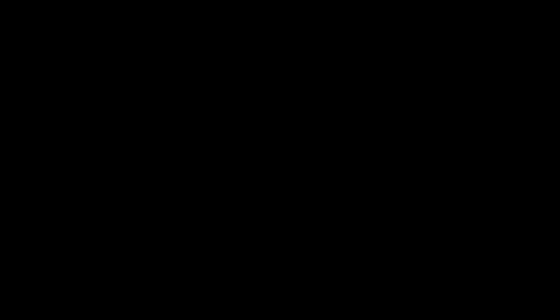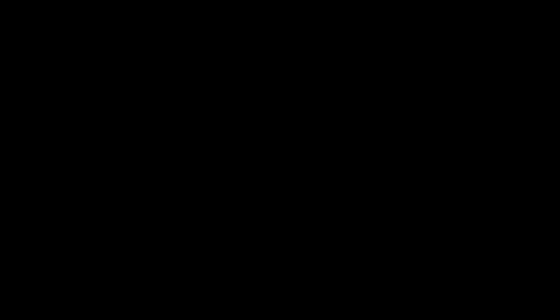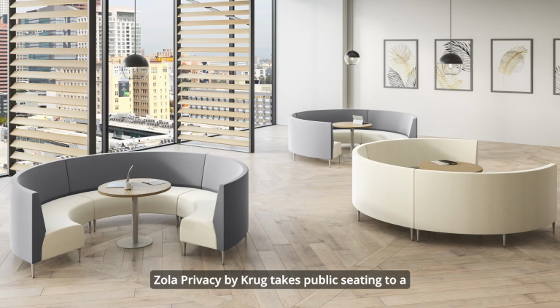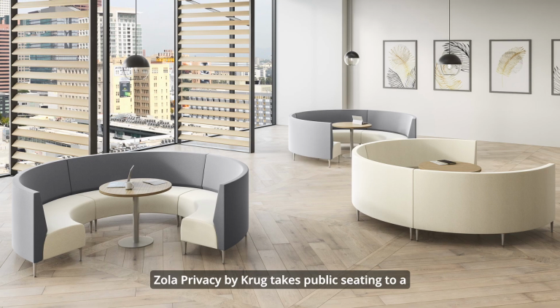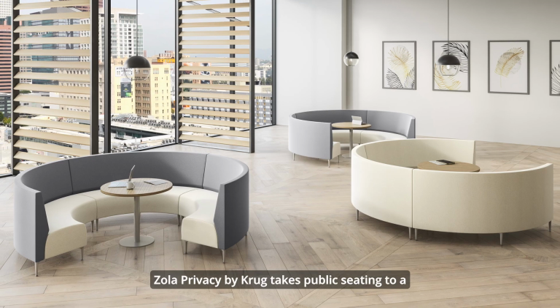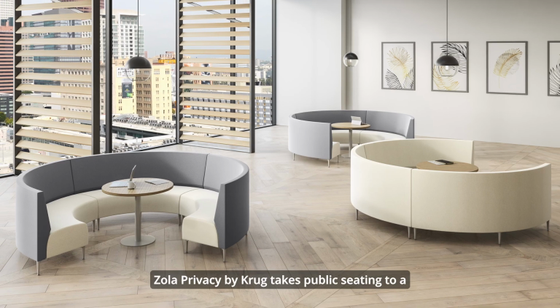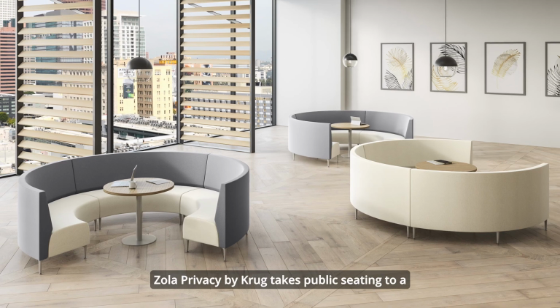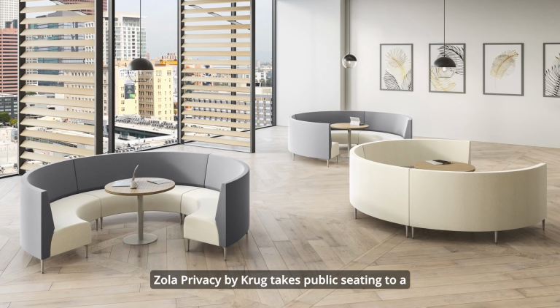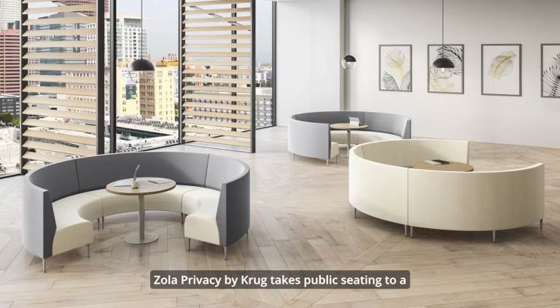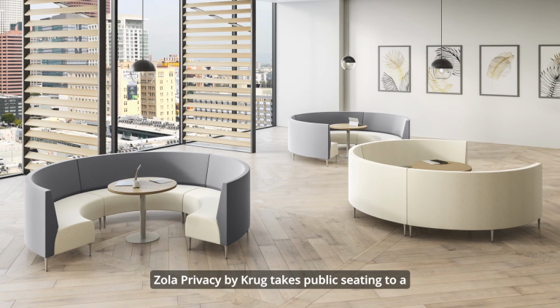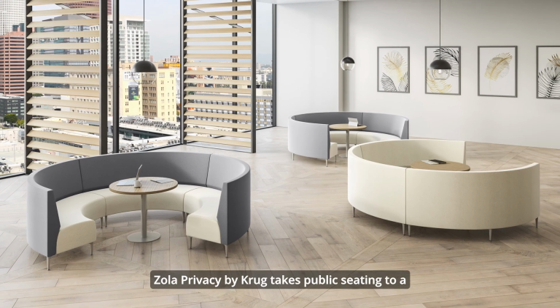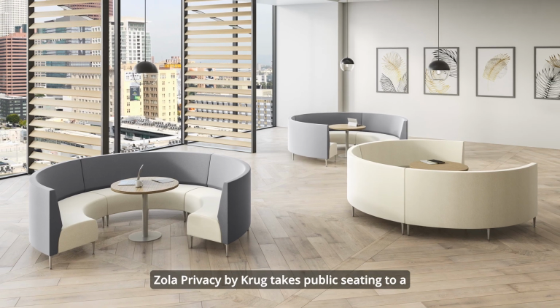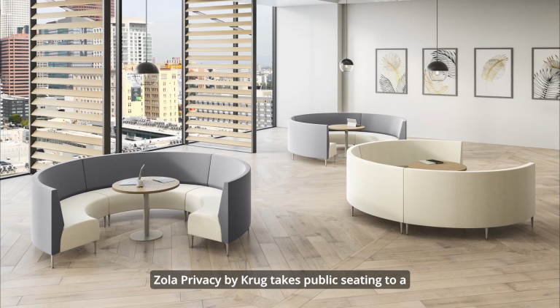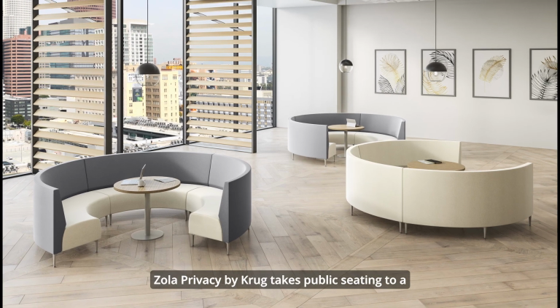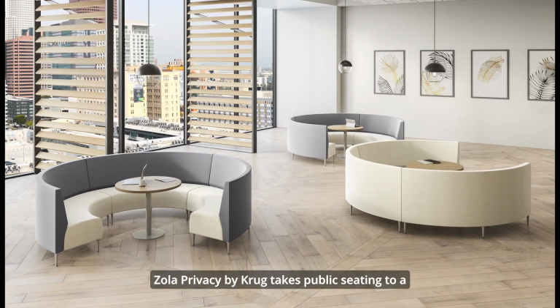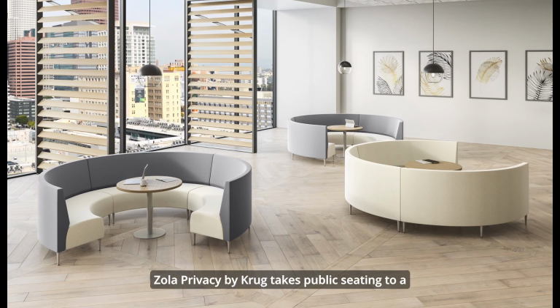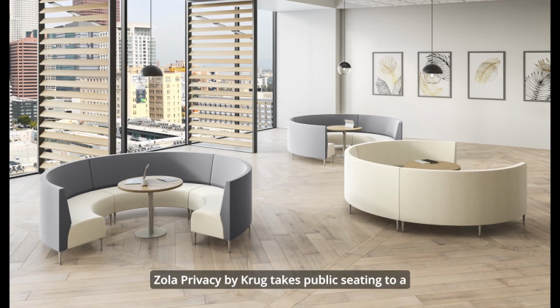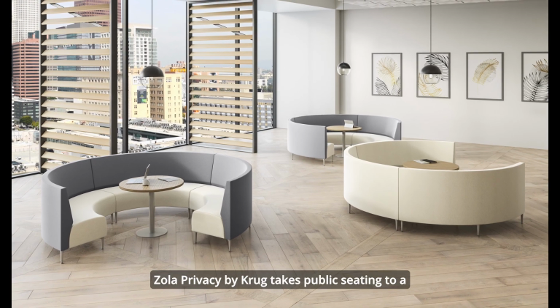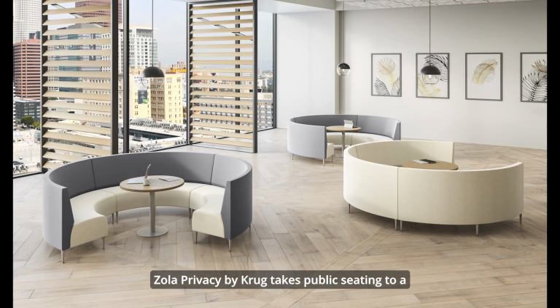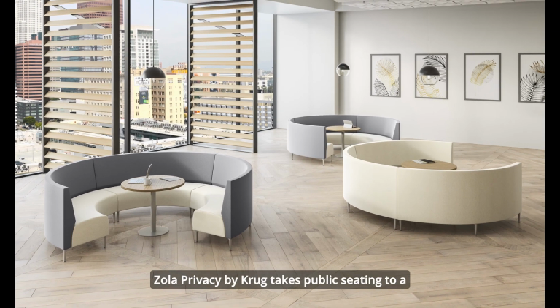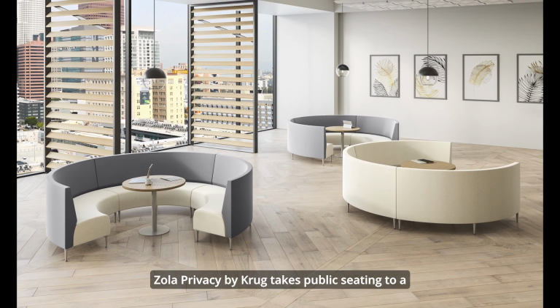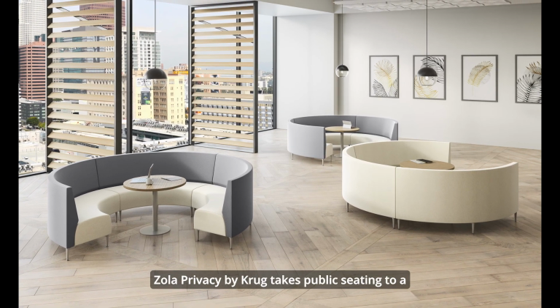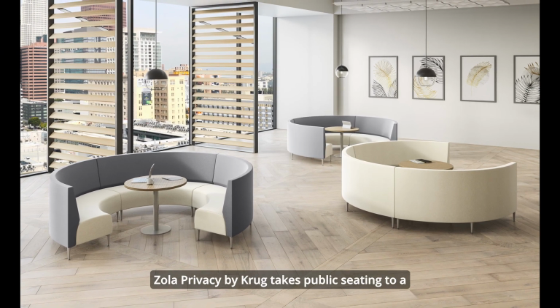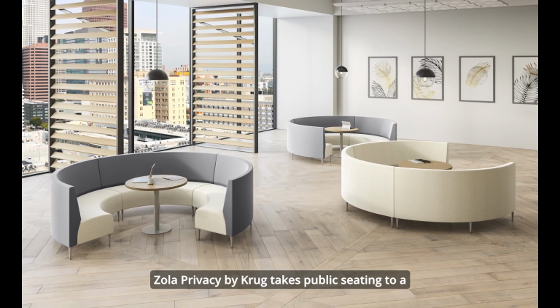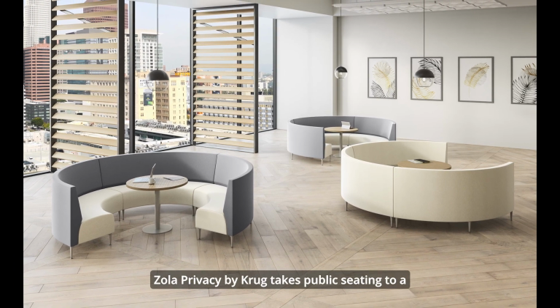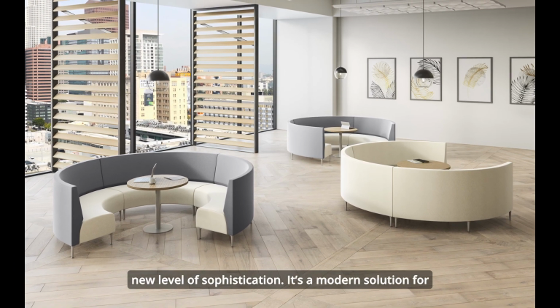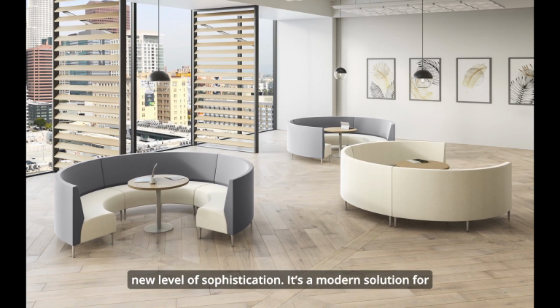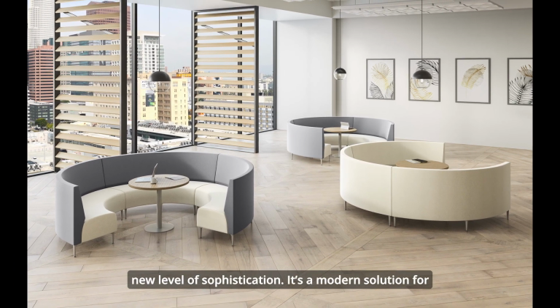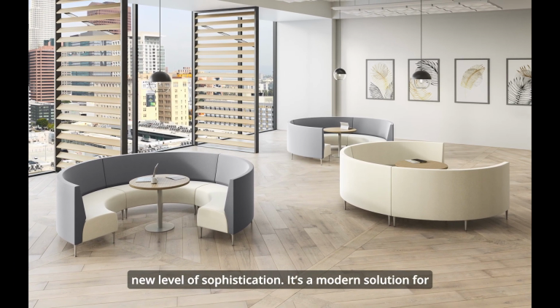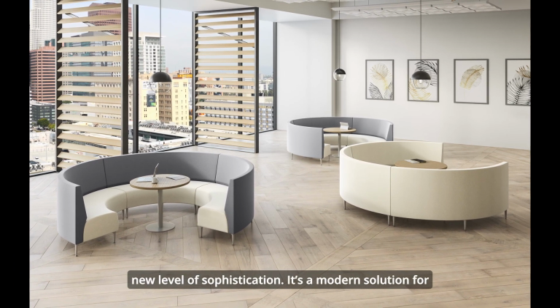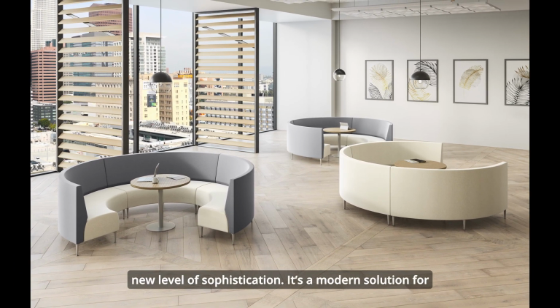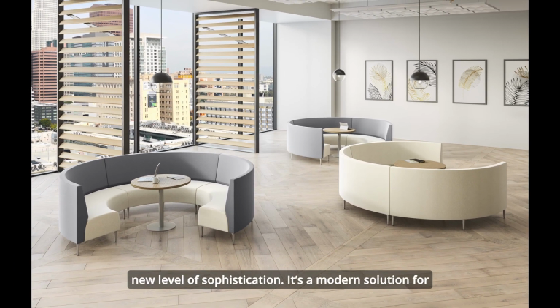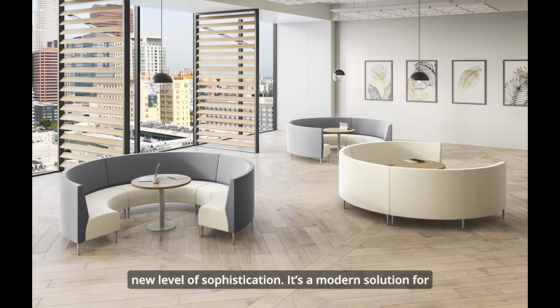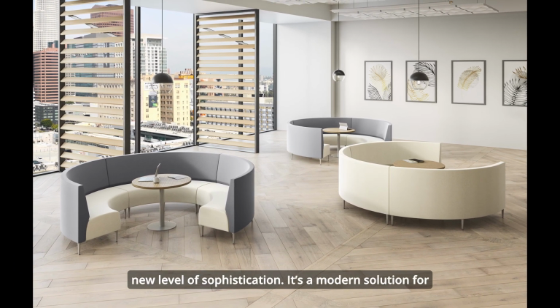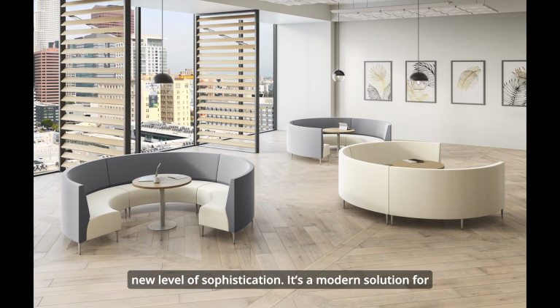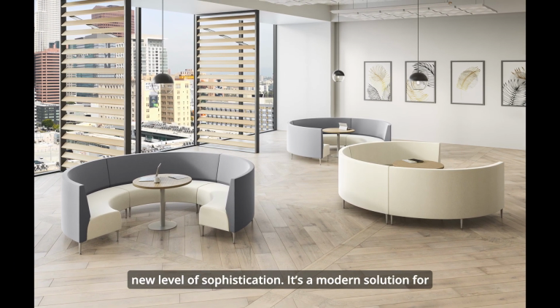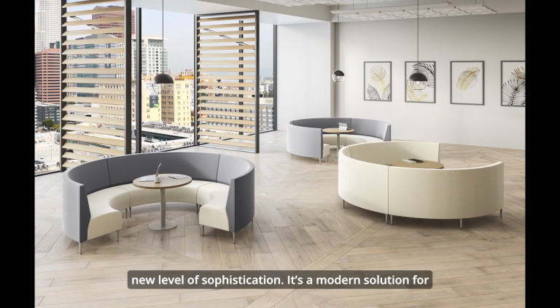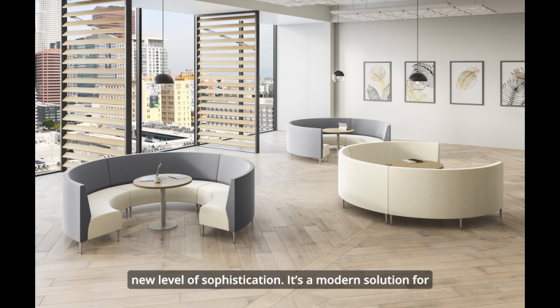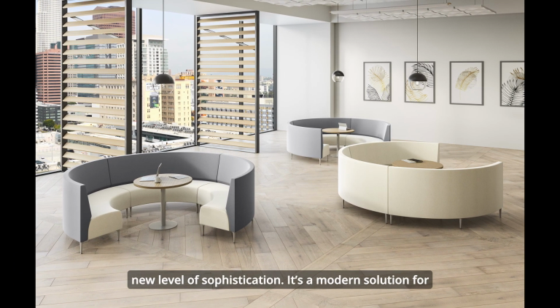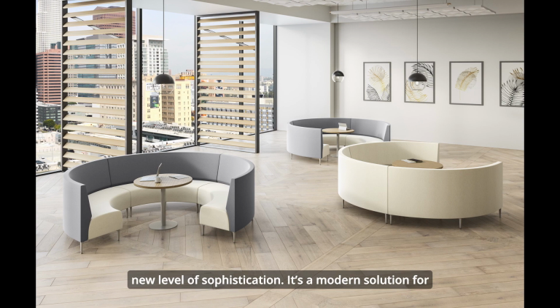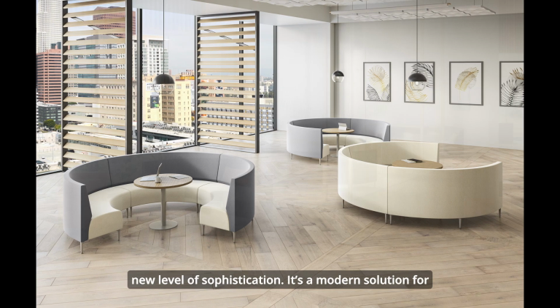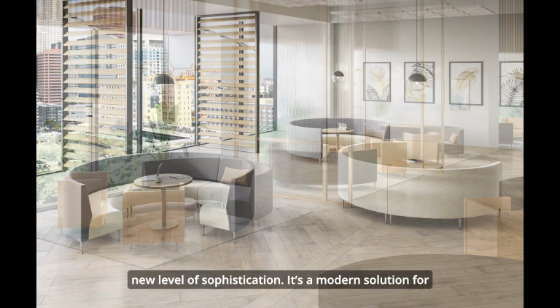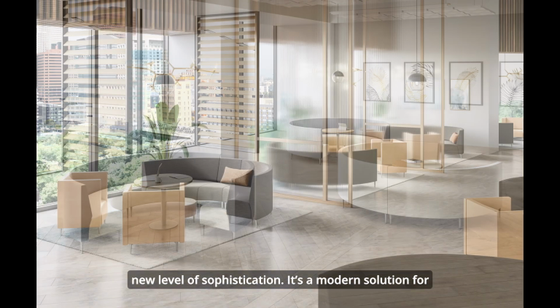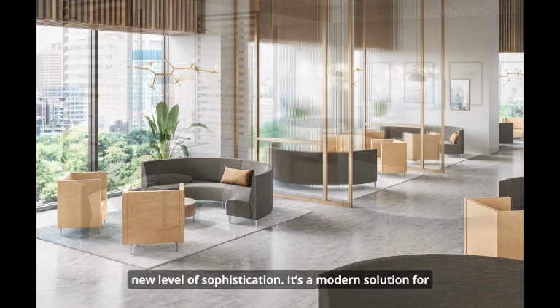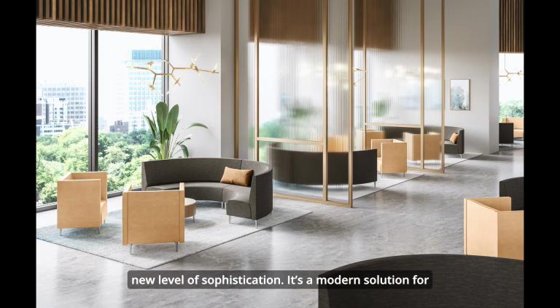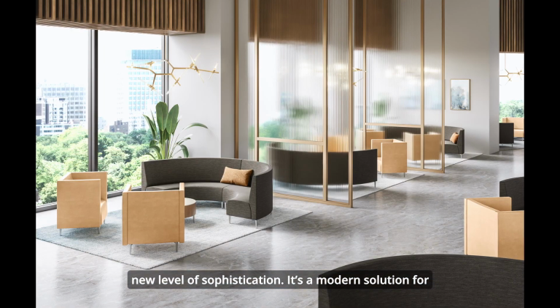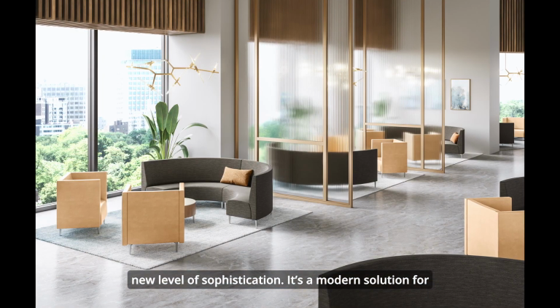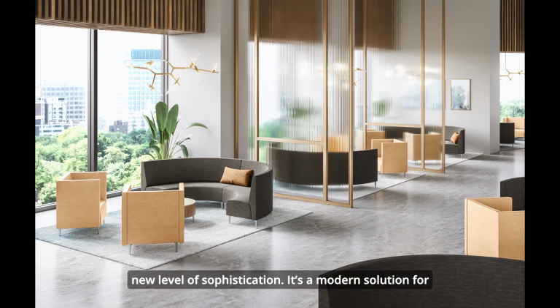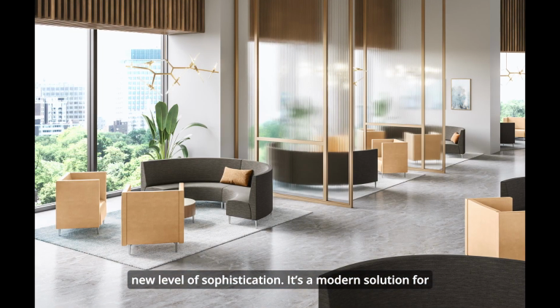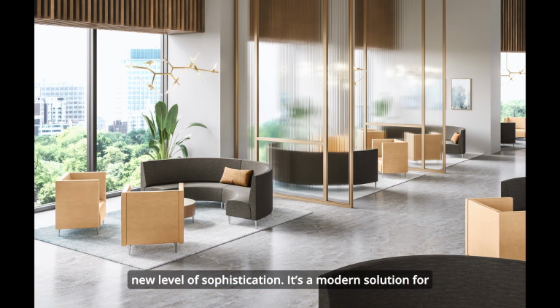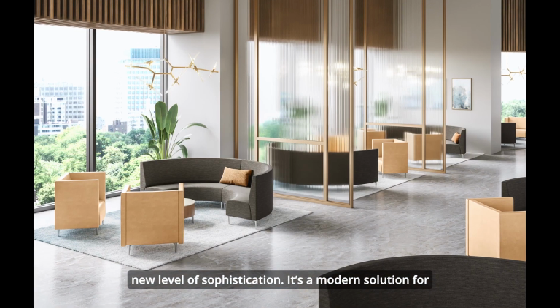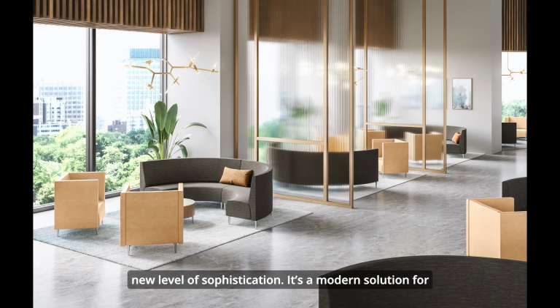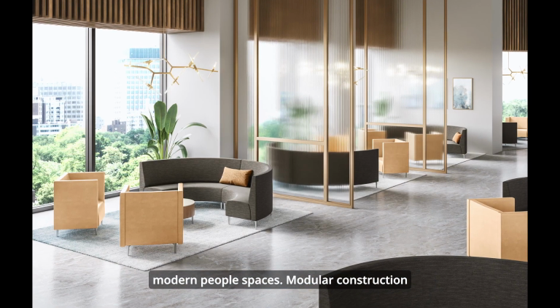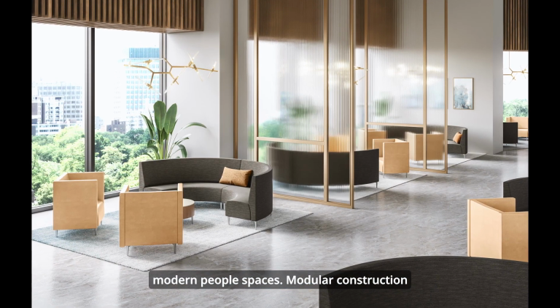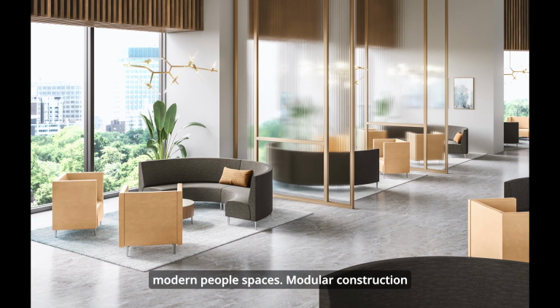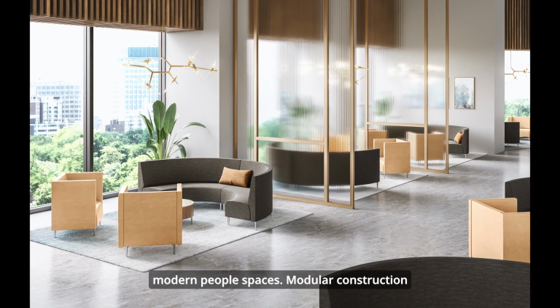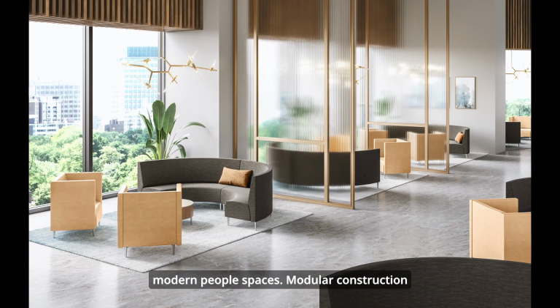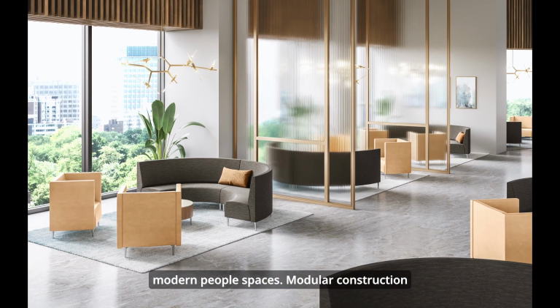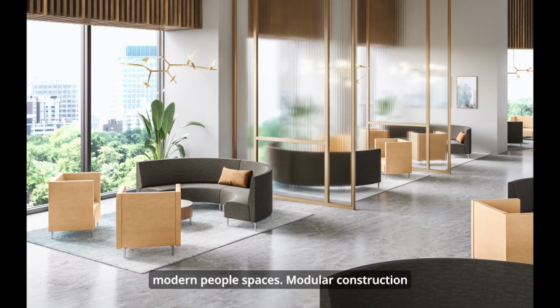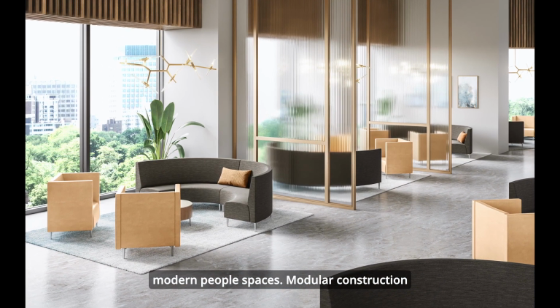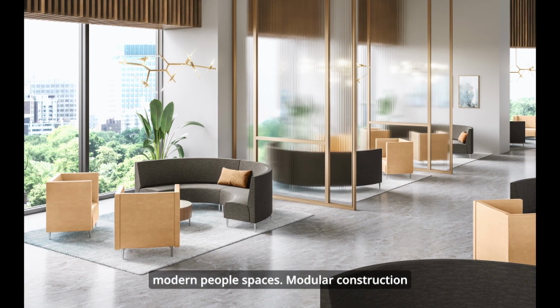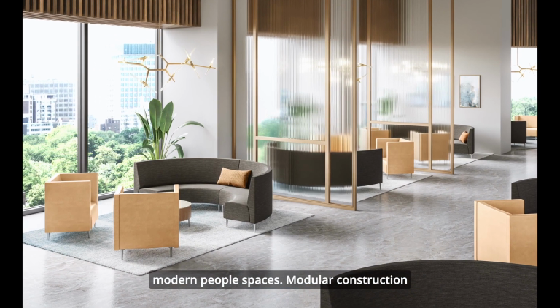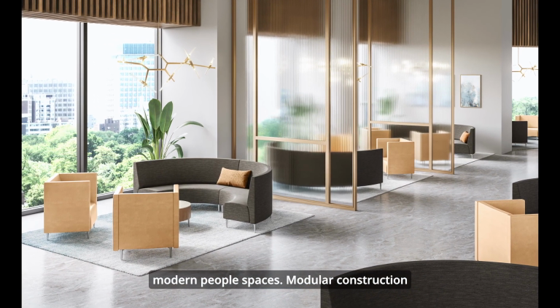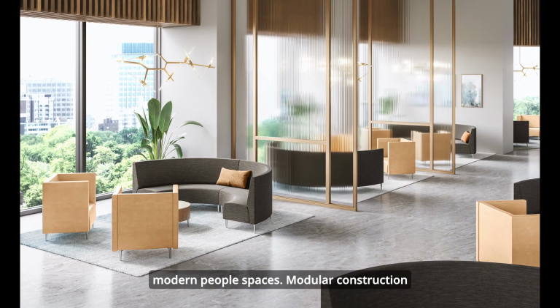Zola Privacy by Krug takes public seating to a new level of sophistication. It's a modern solution for modern people's spaces.